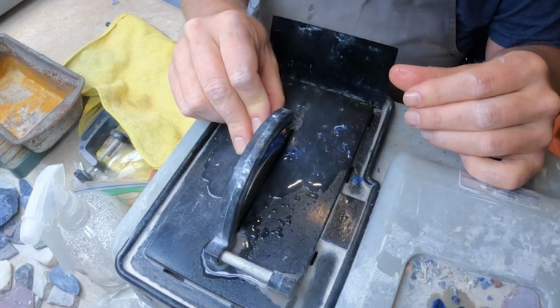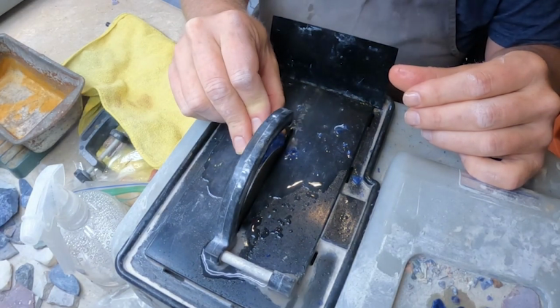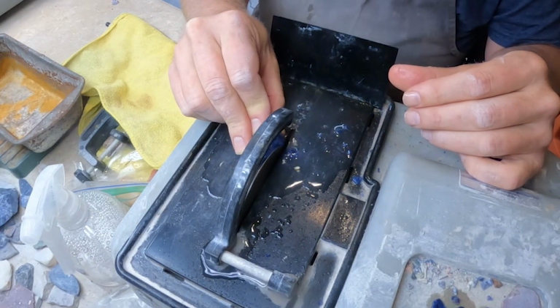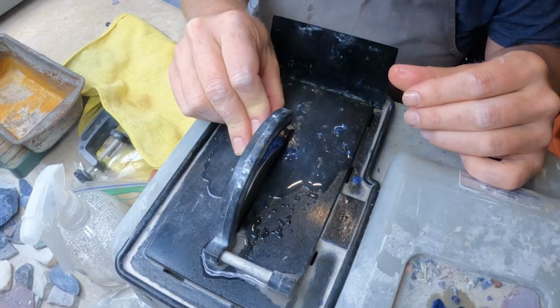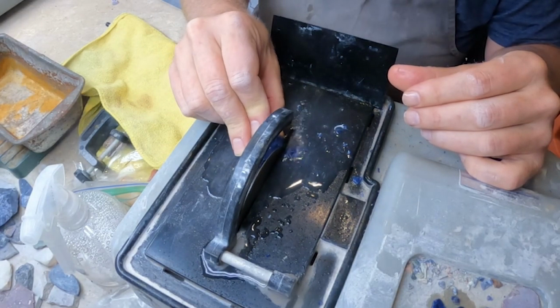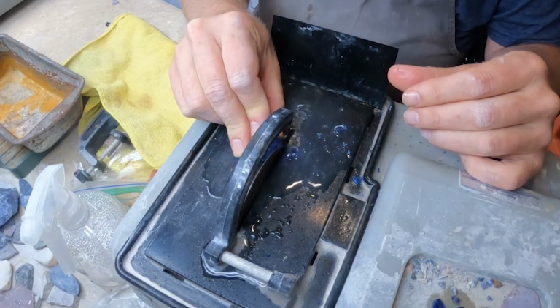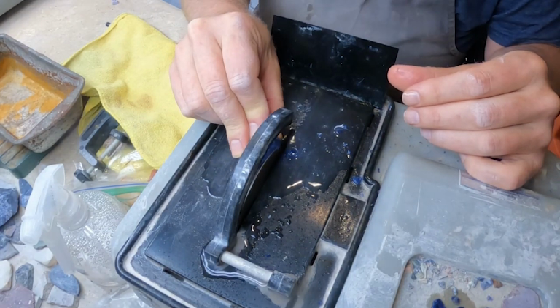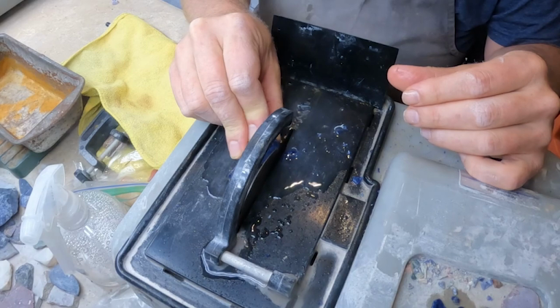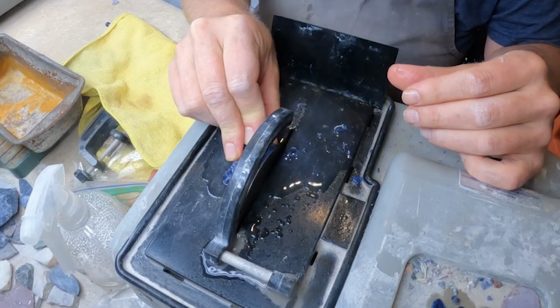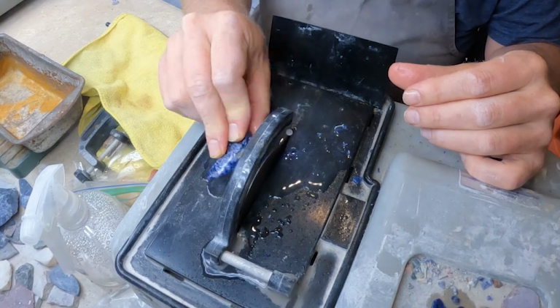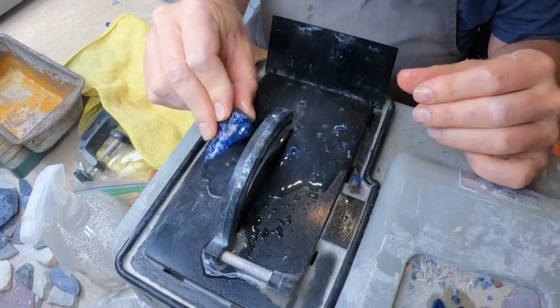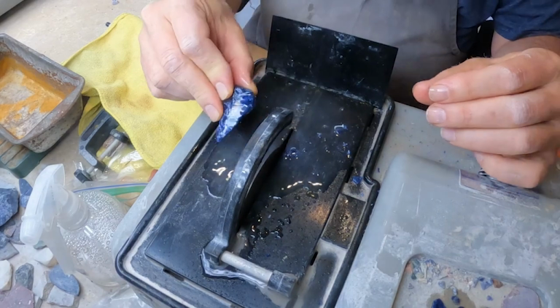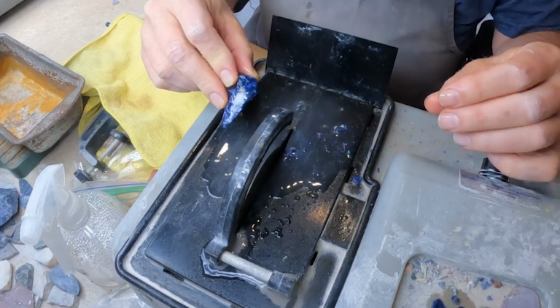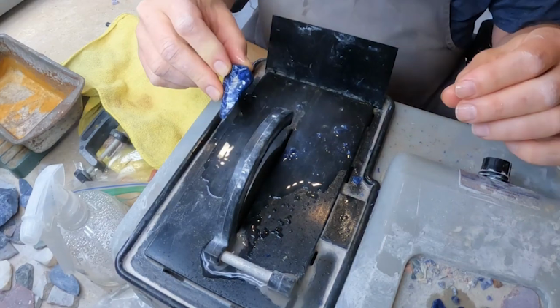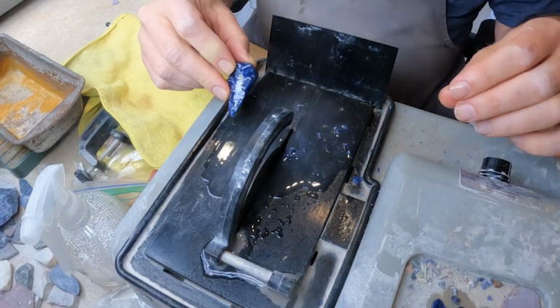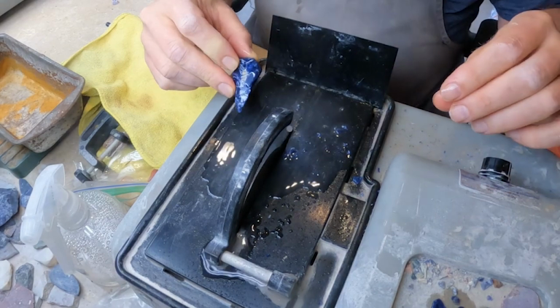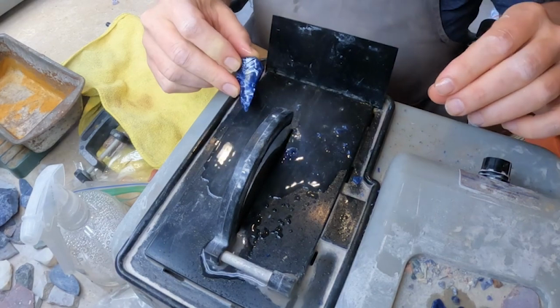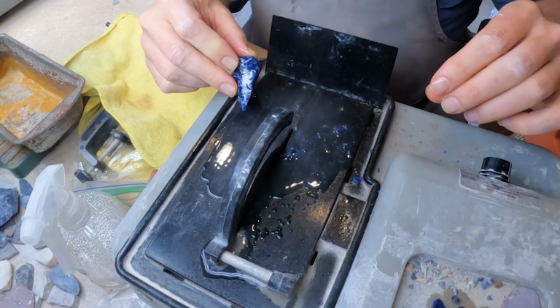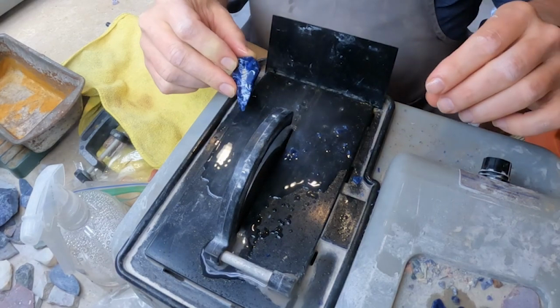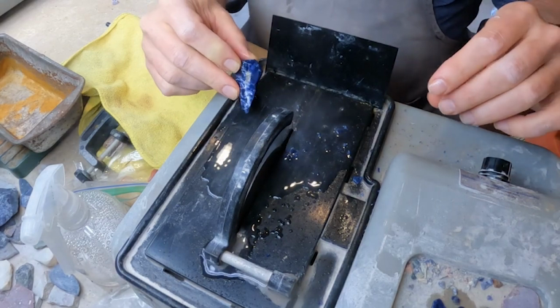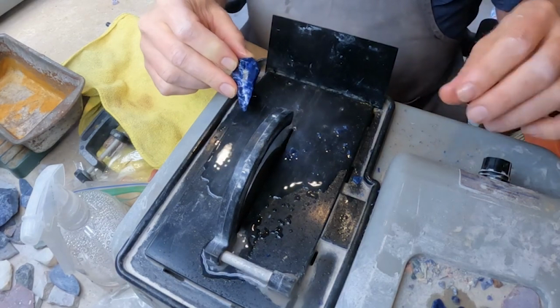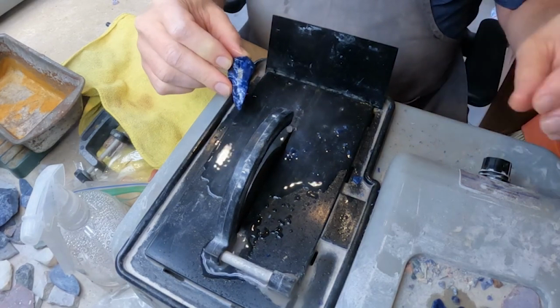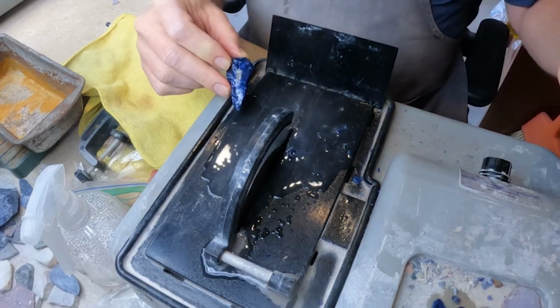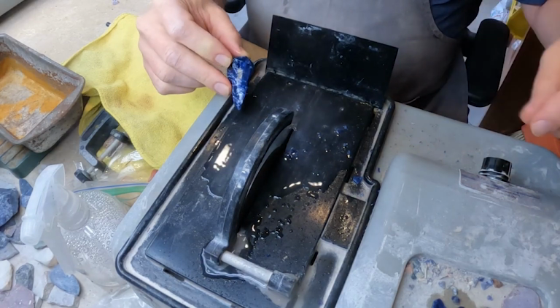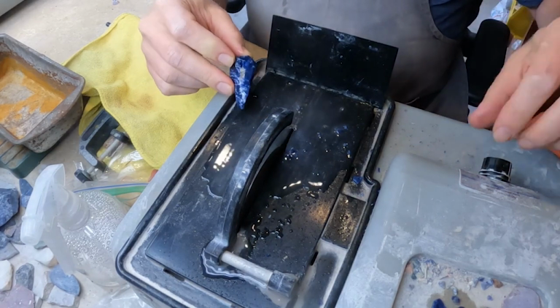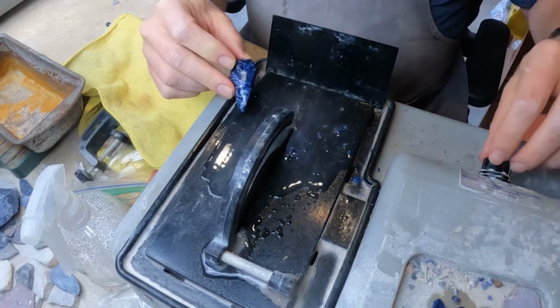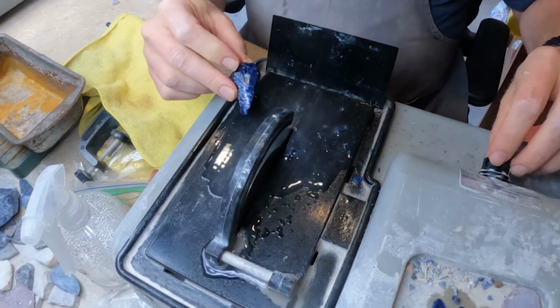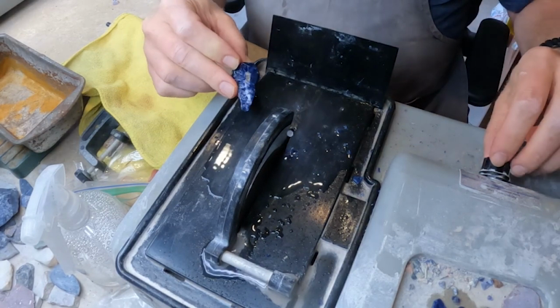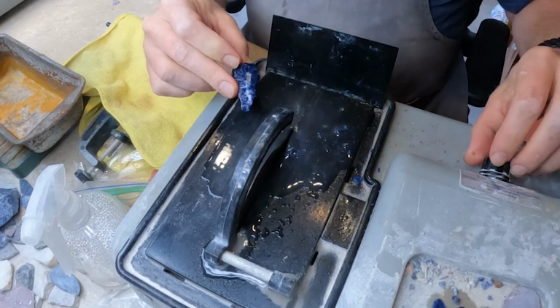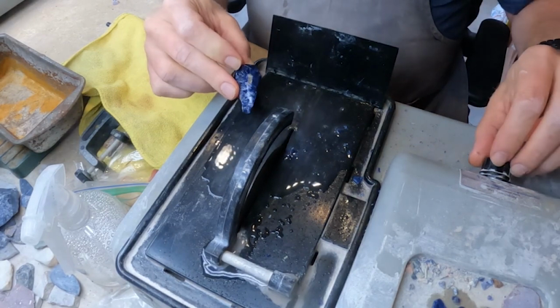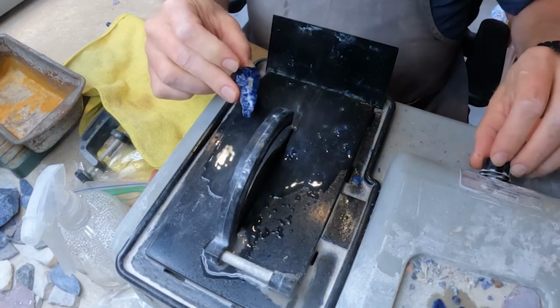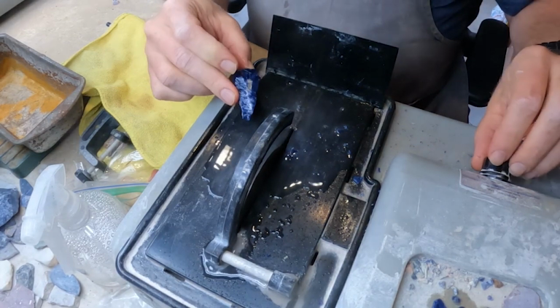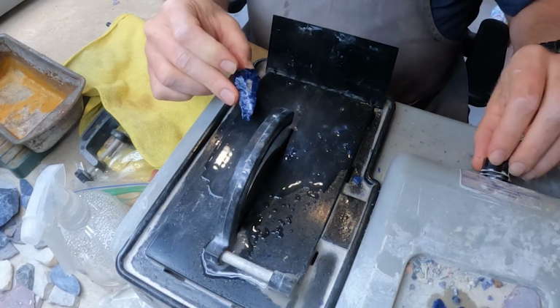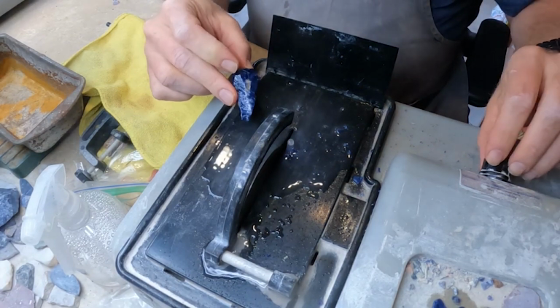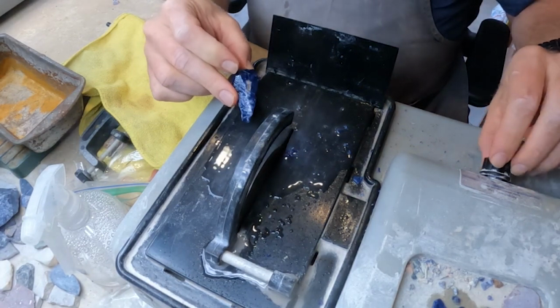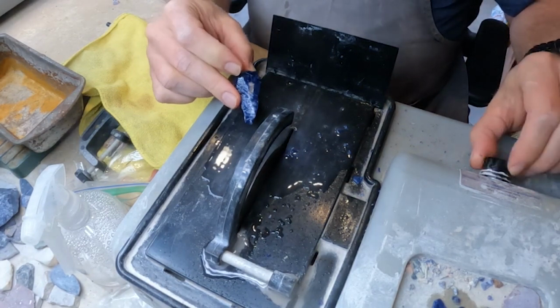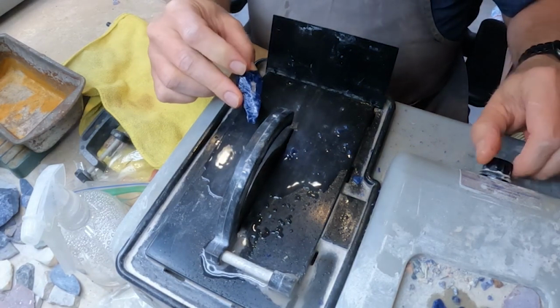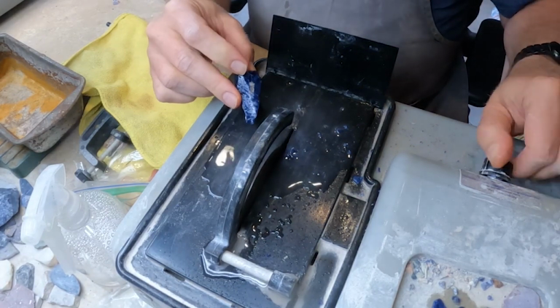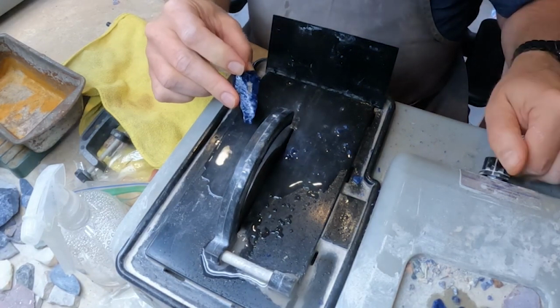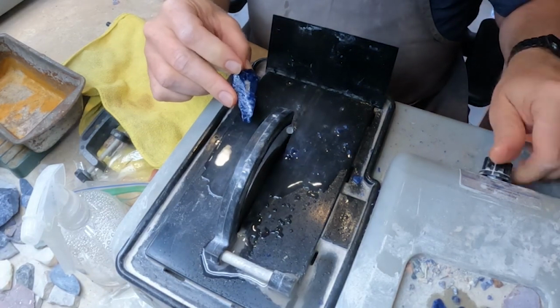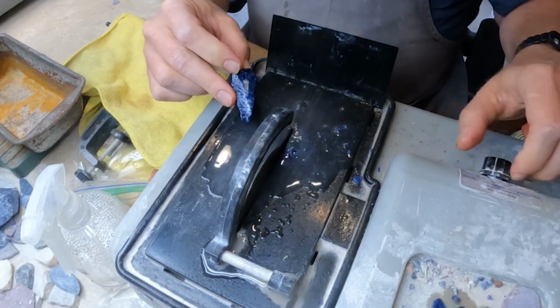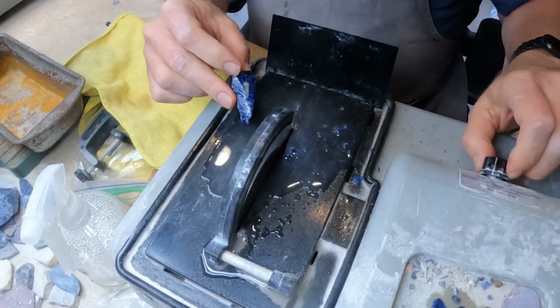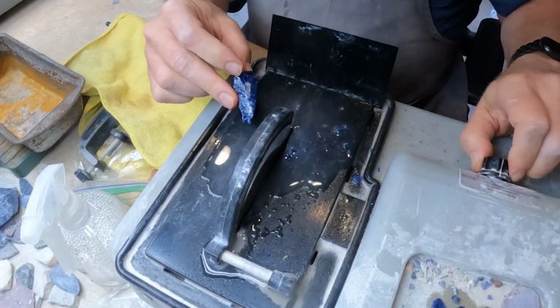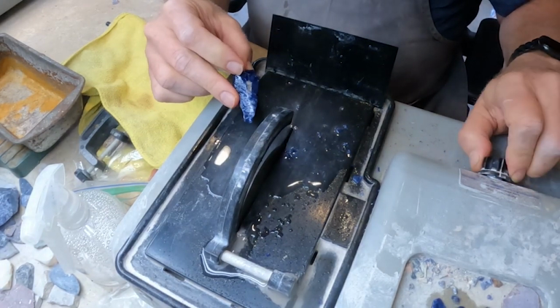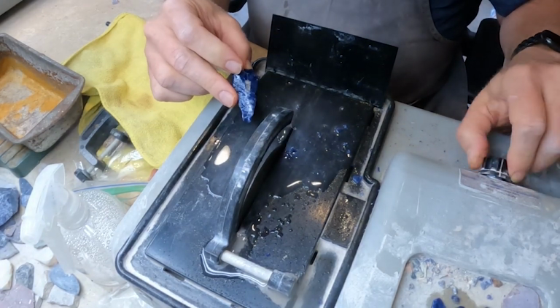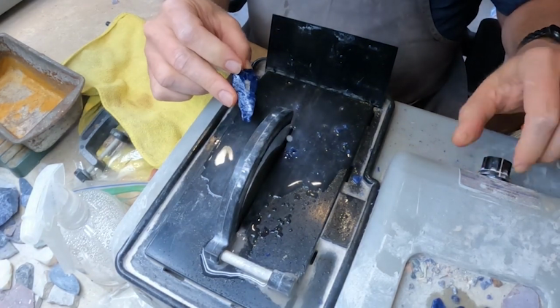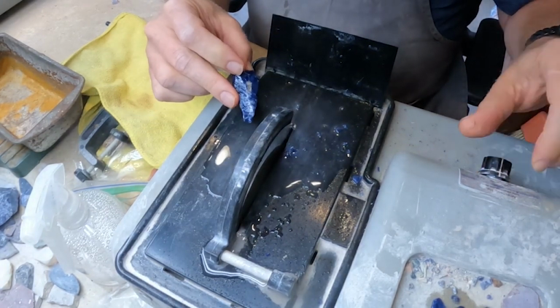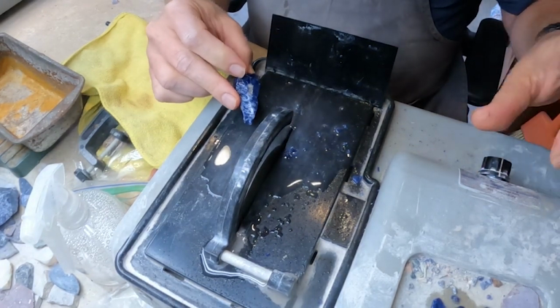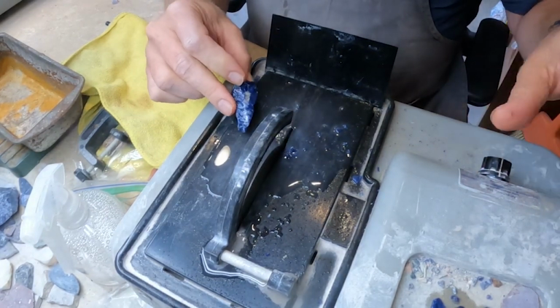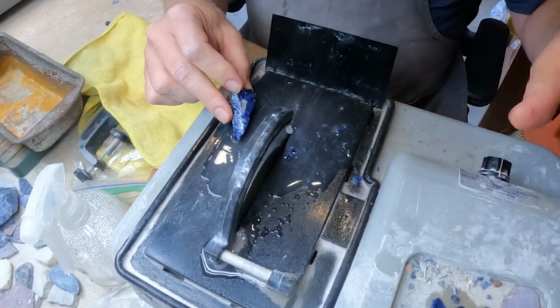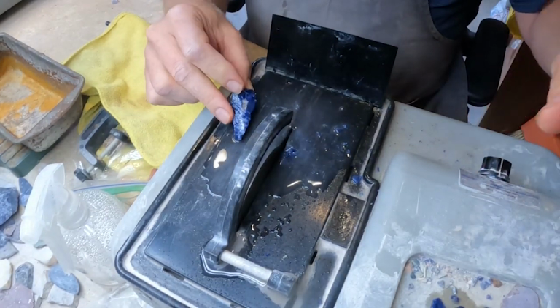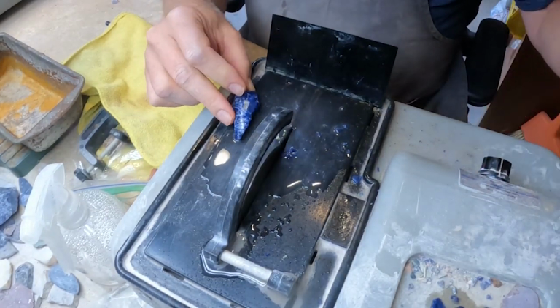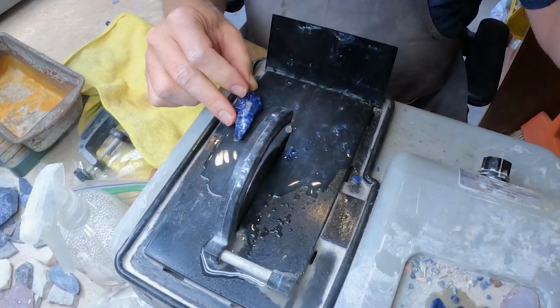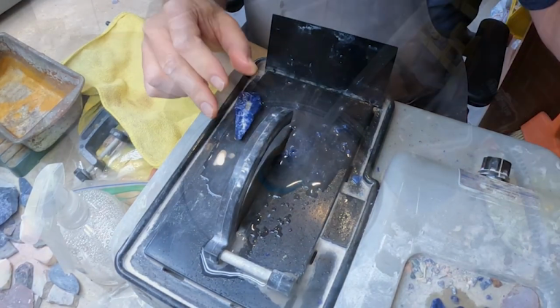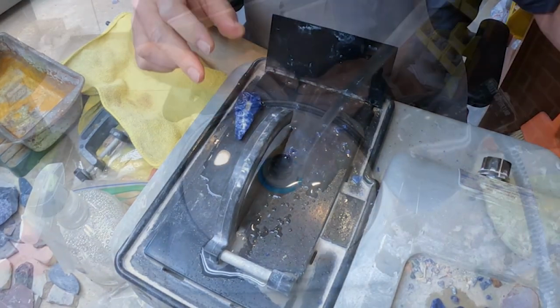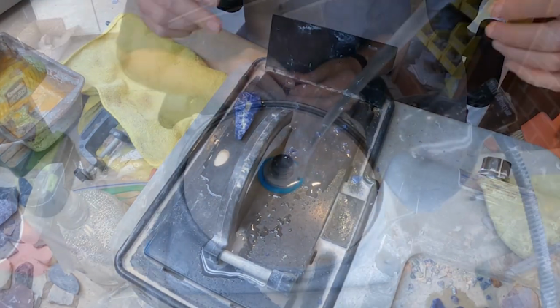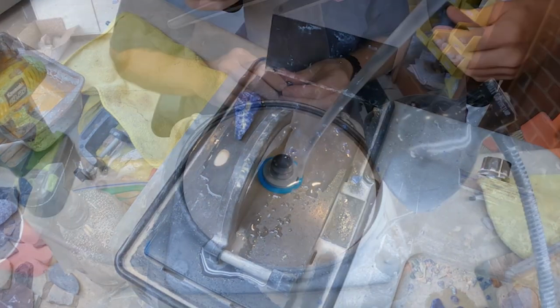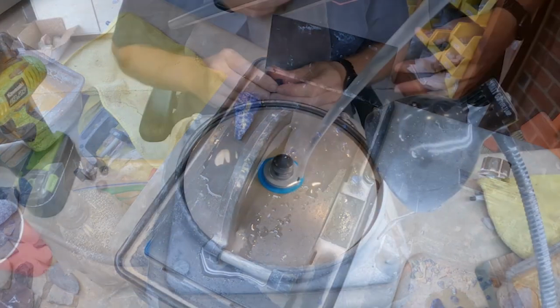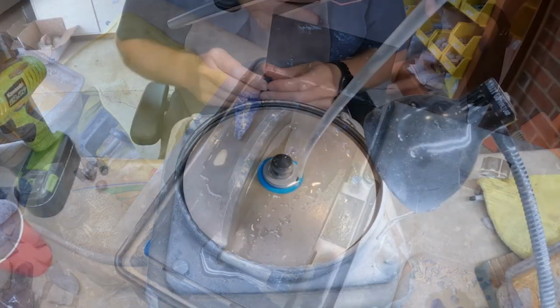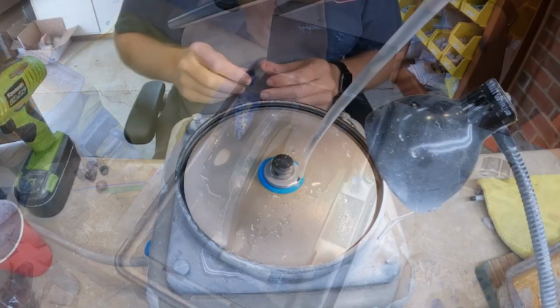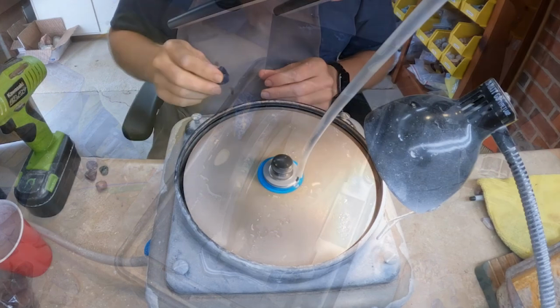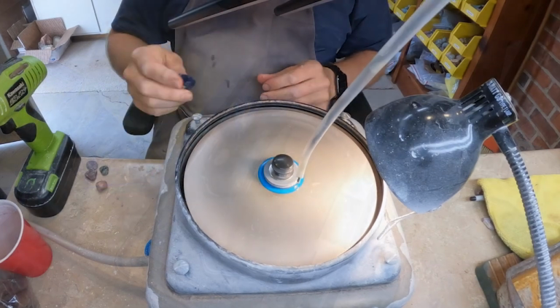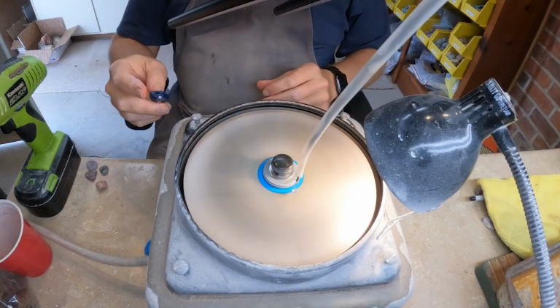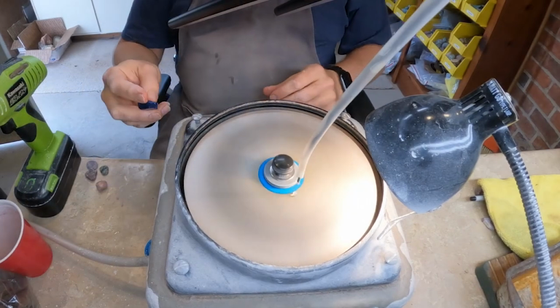That blade is actually fairly safe to use. You can jam your finger into it pretty hard and it won't hurt you.